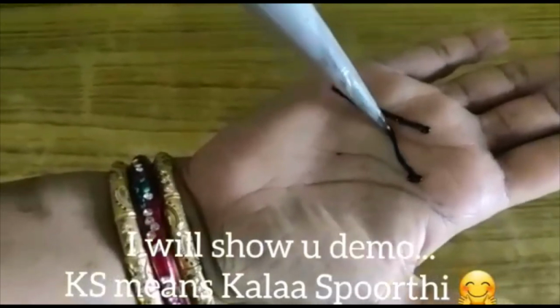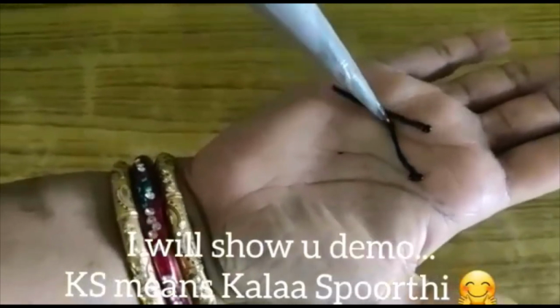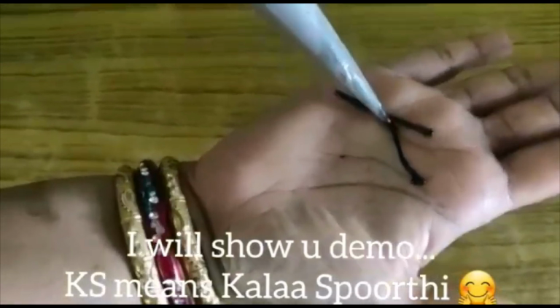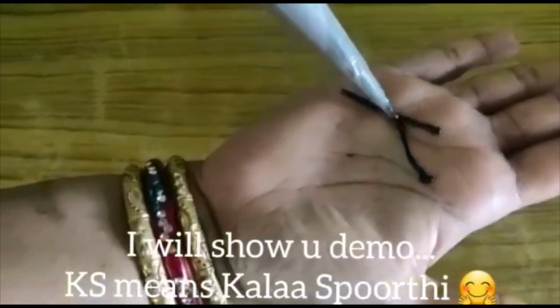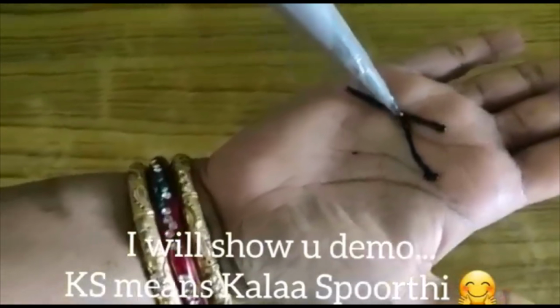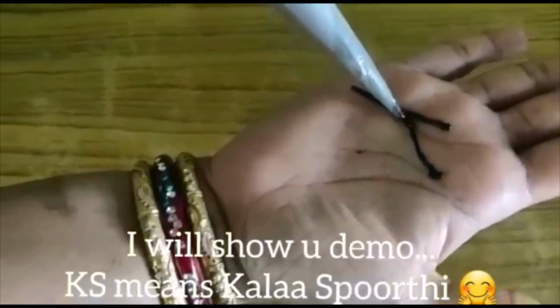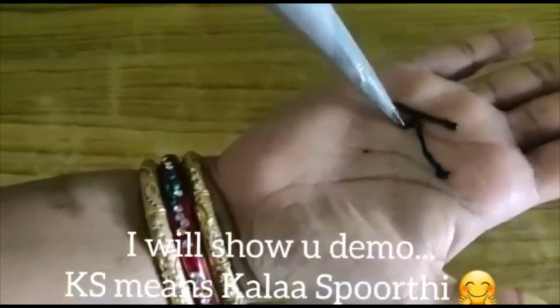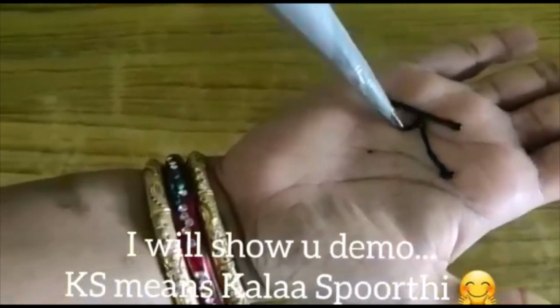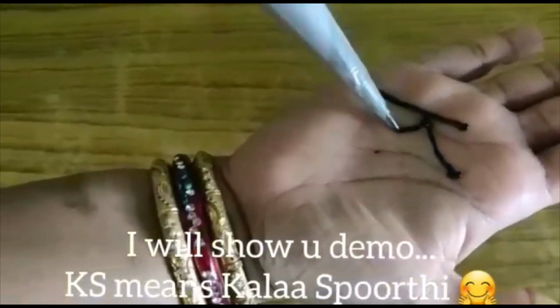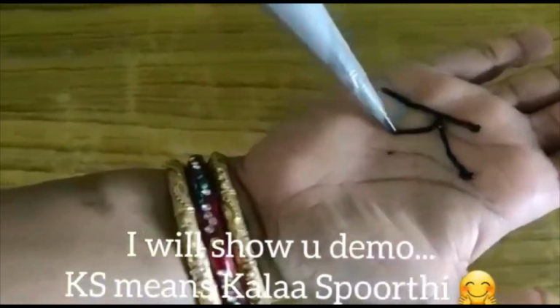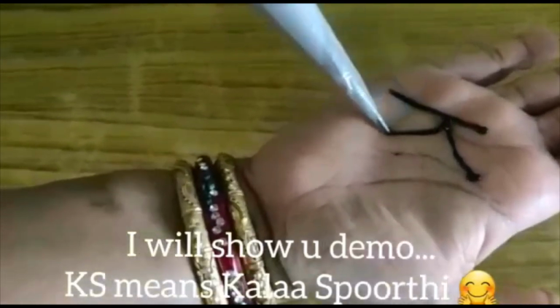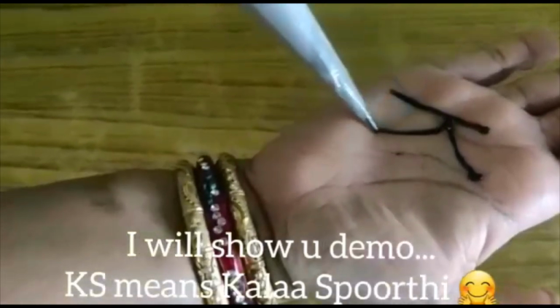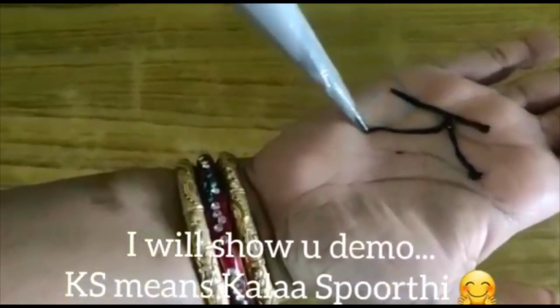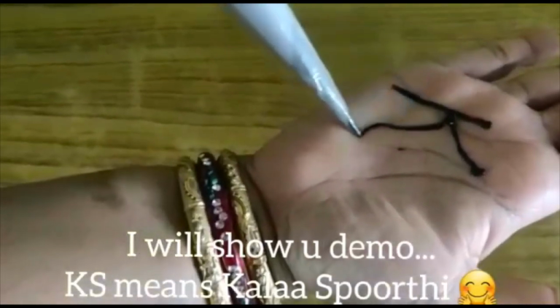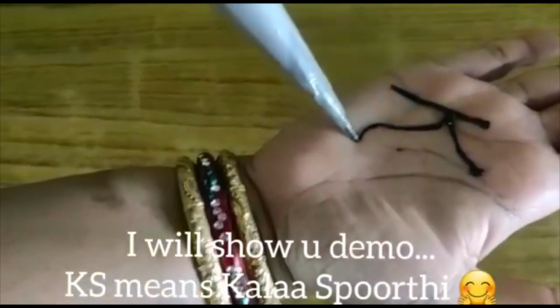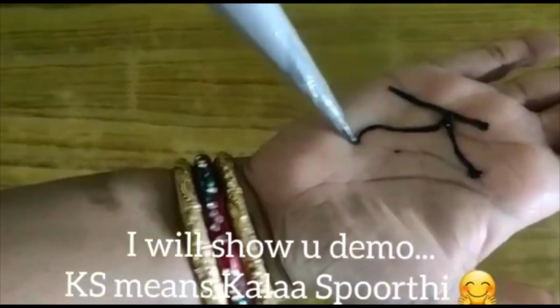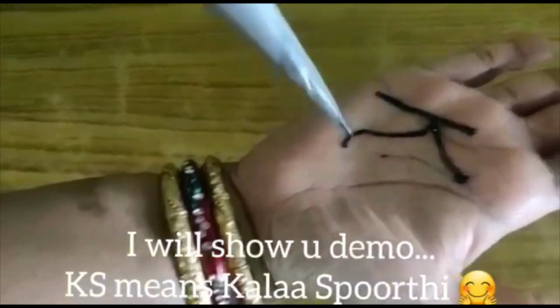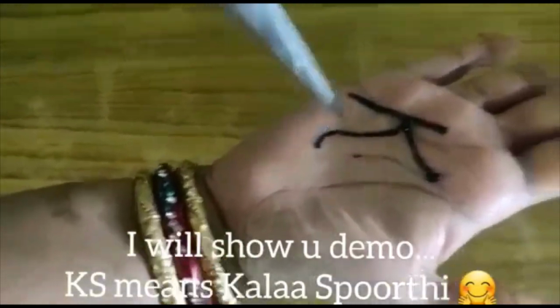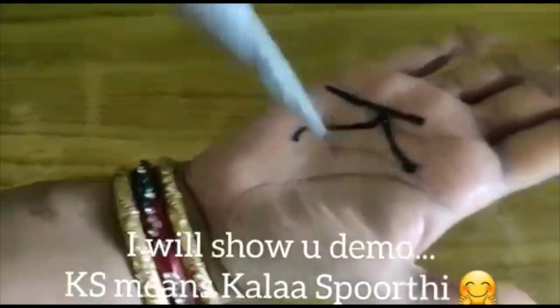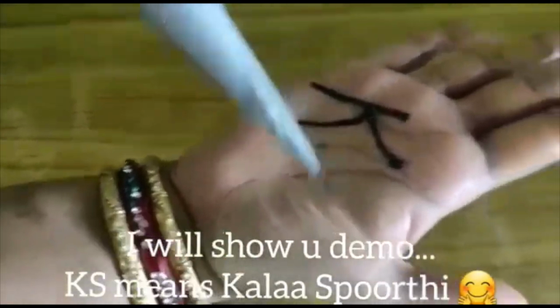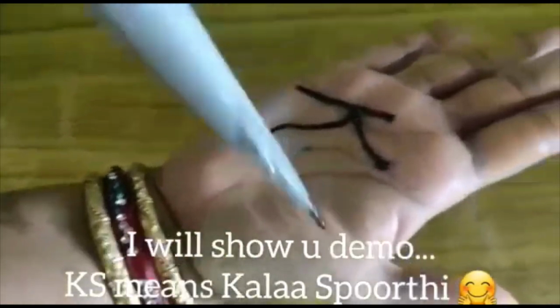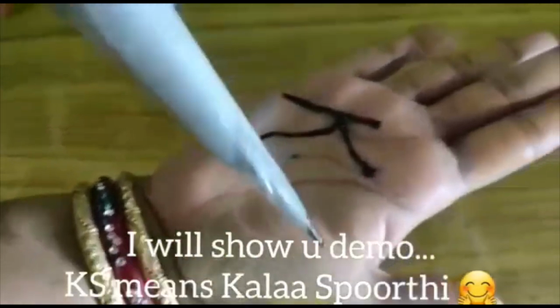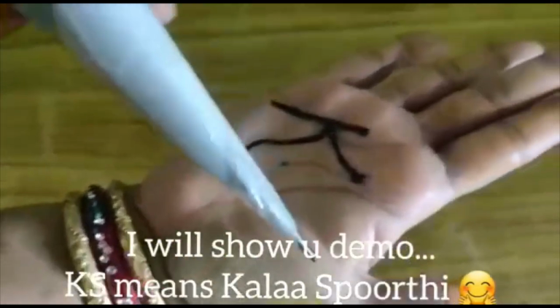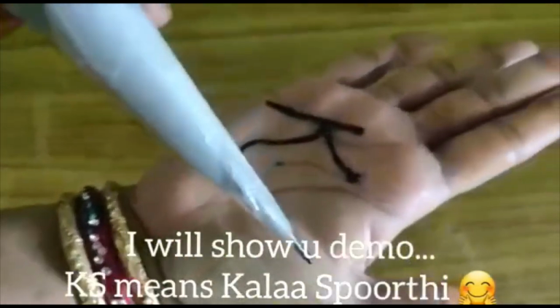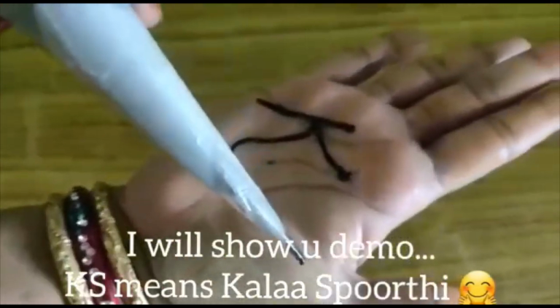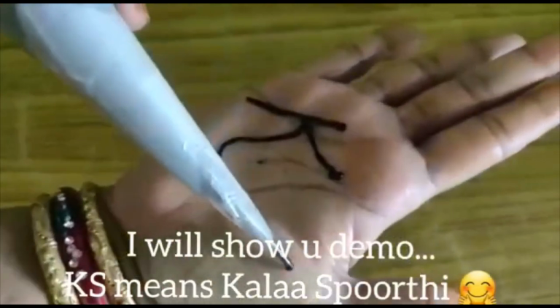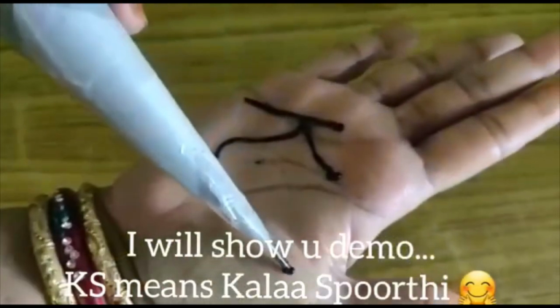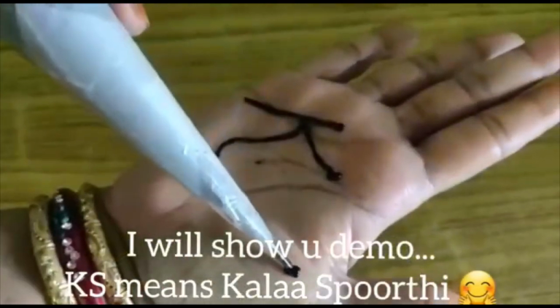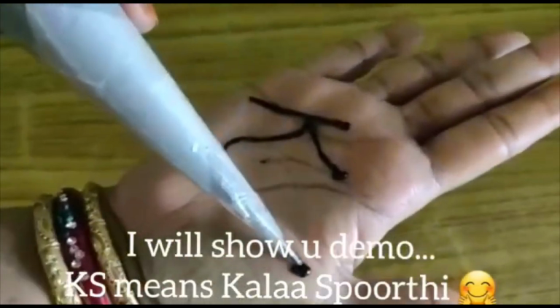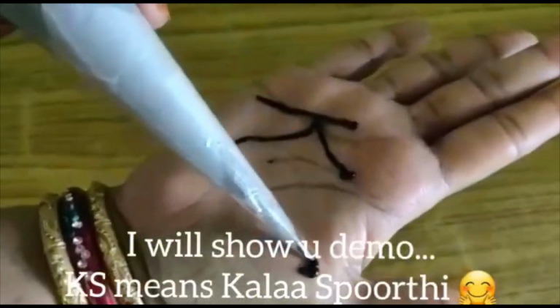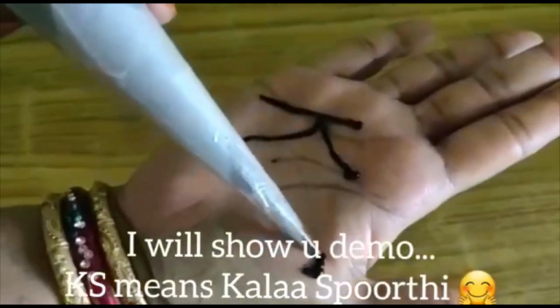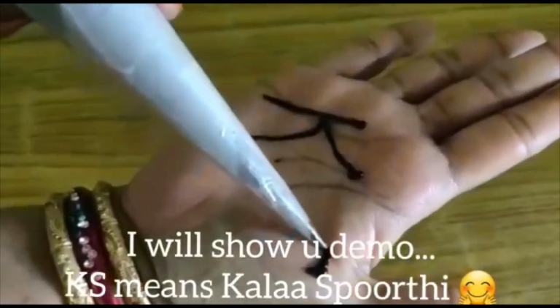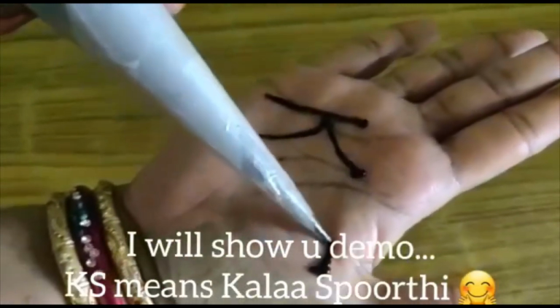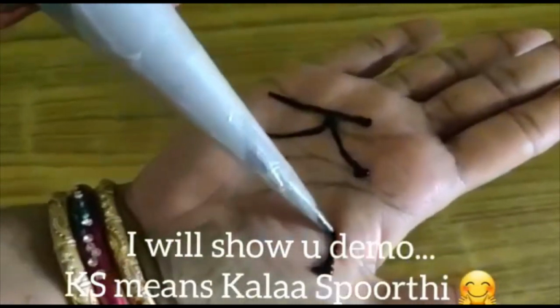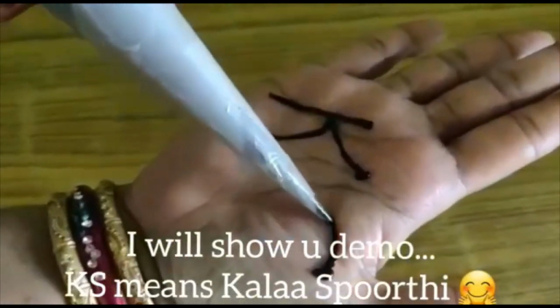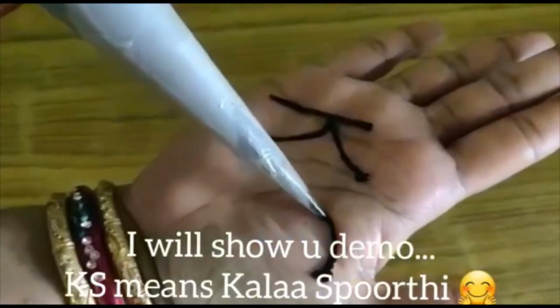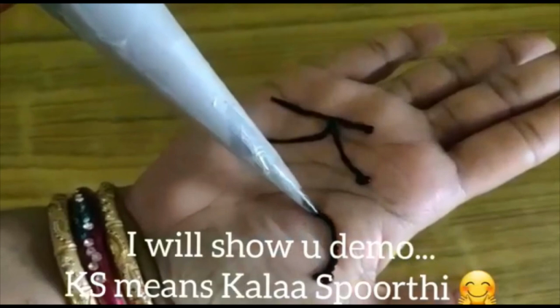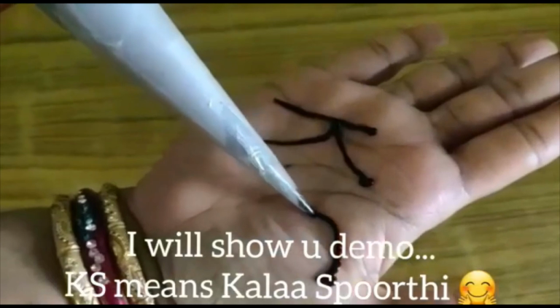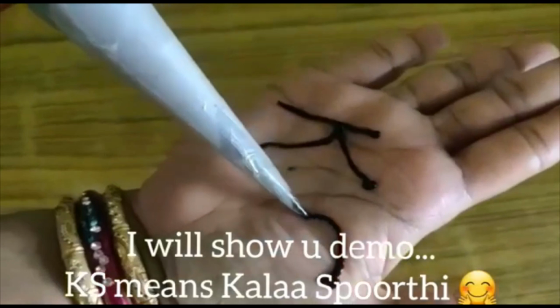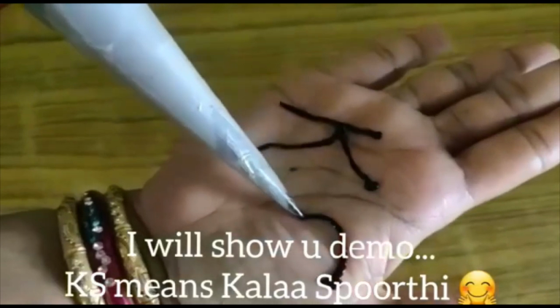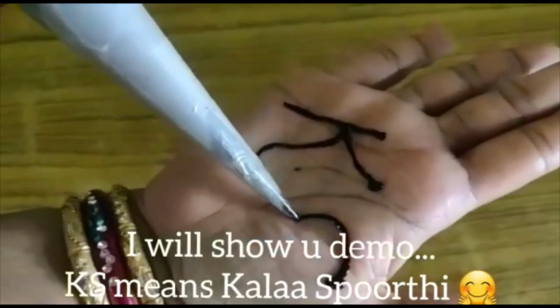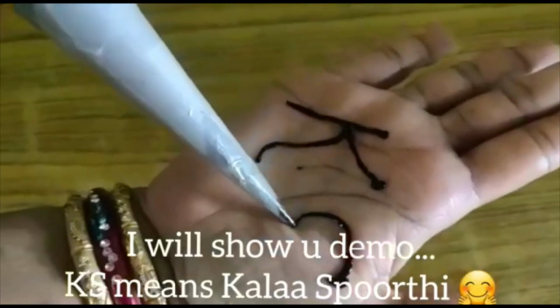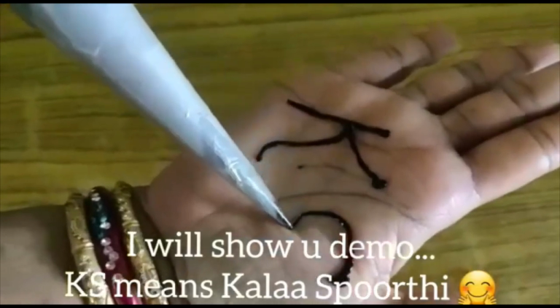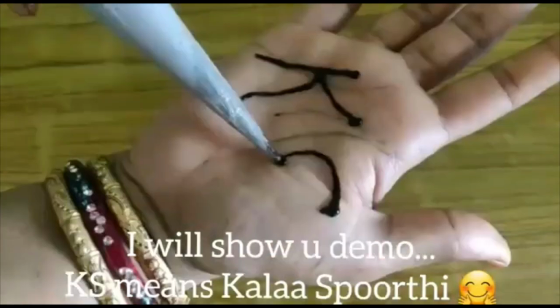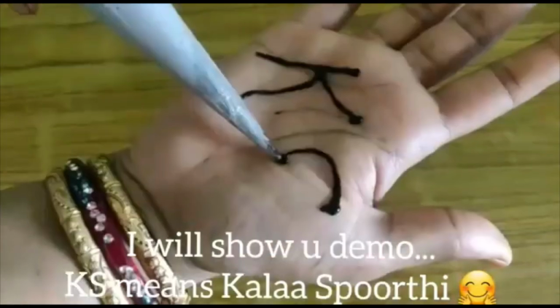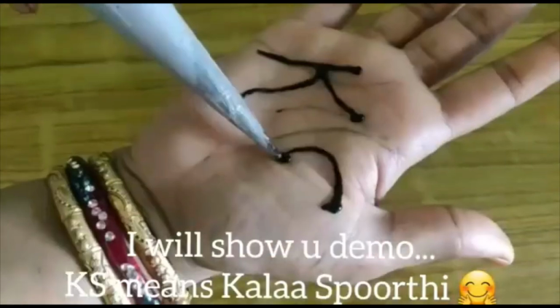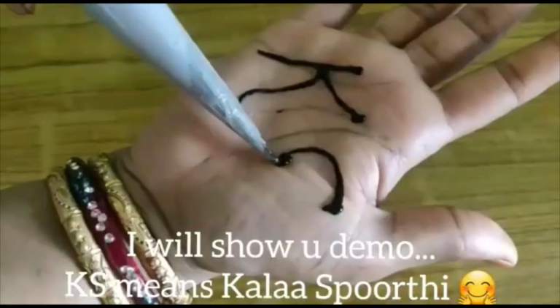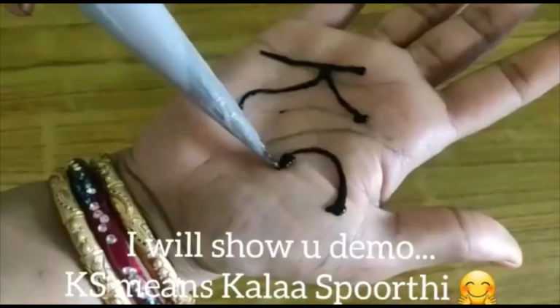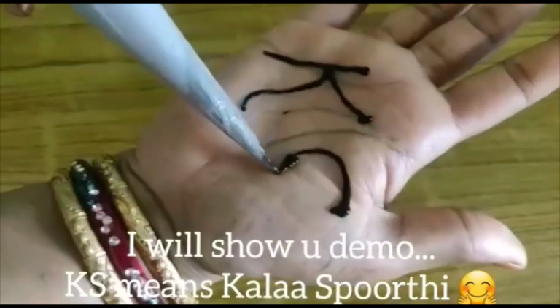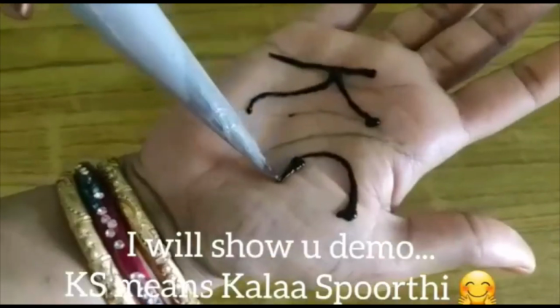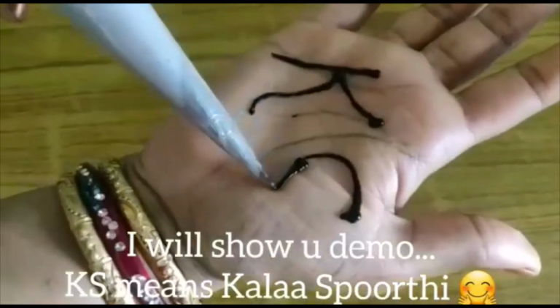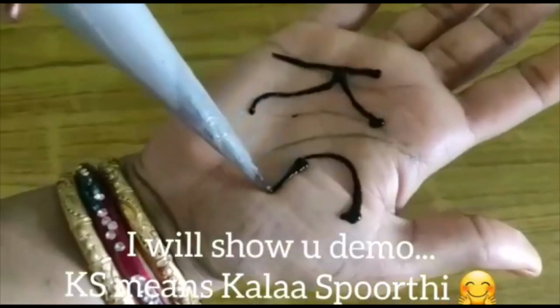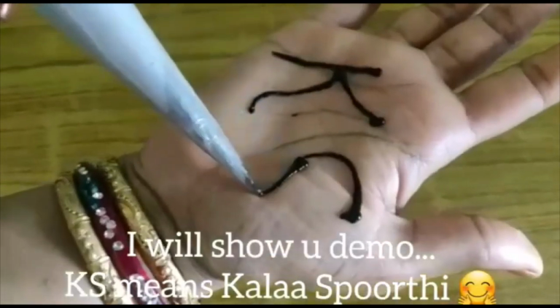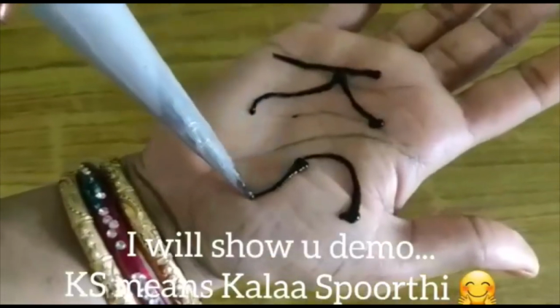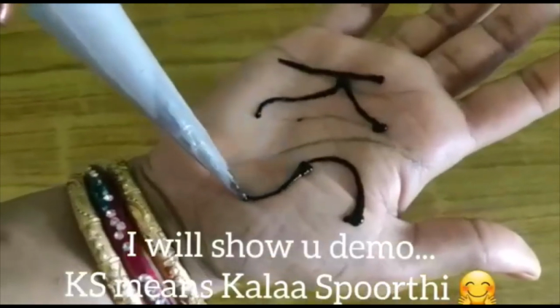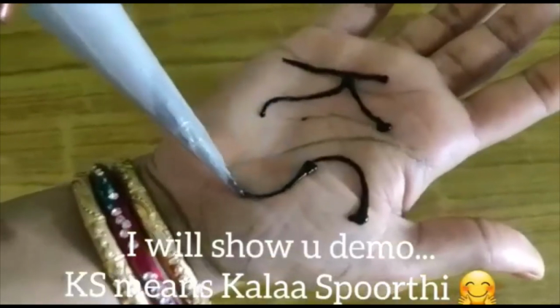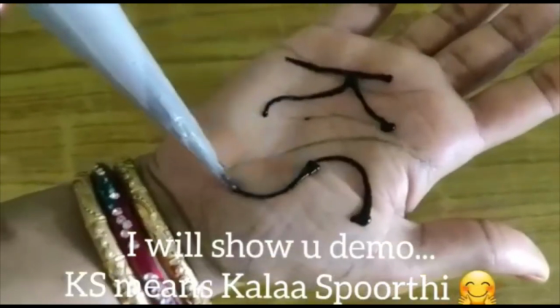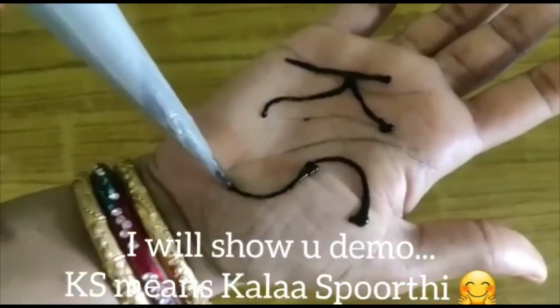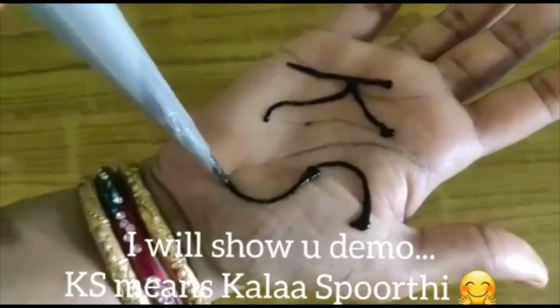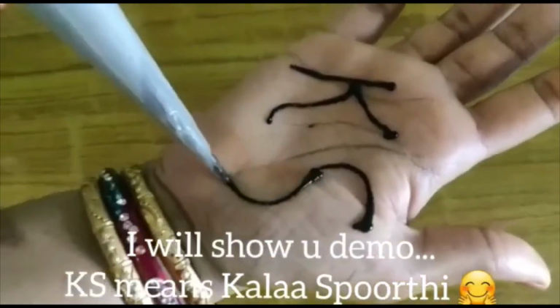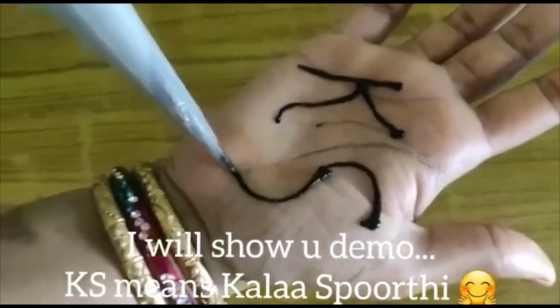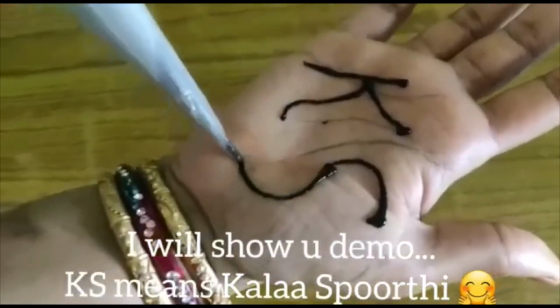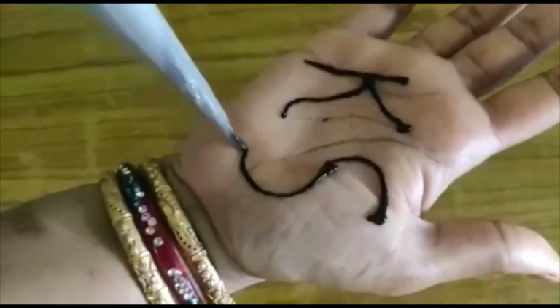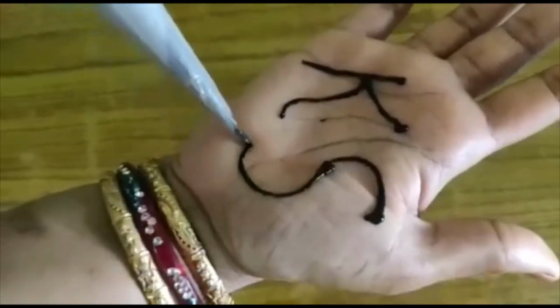If you want to decorate the design of your hand, you can decorate the design of your hand. You will need to decorate the design of your hand. Try it, friends. Thank you.